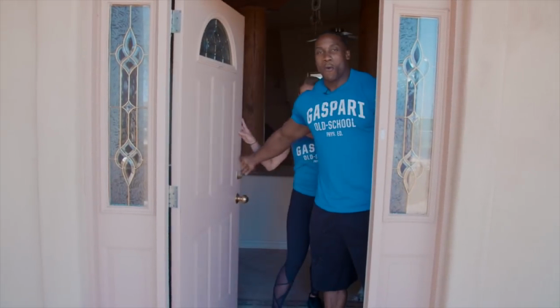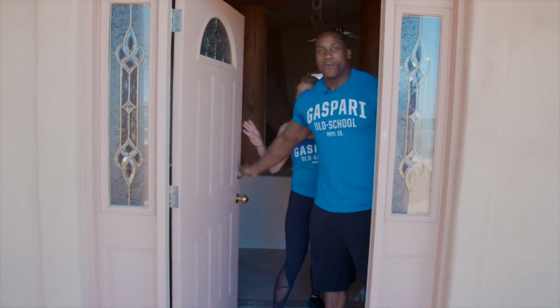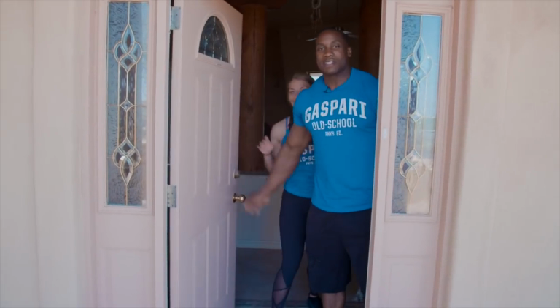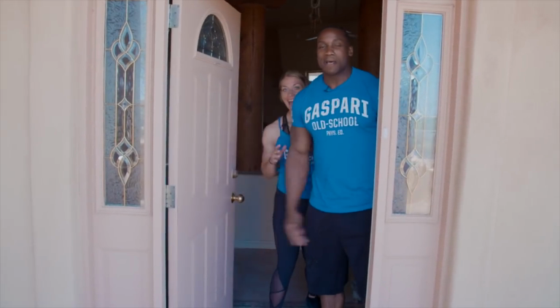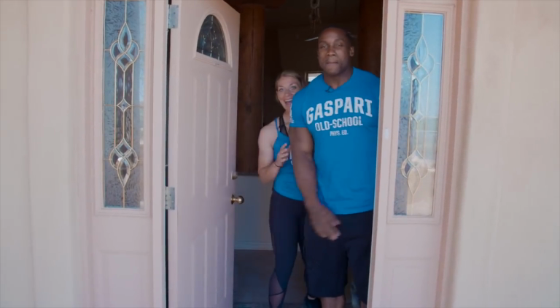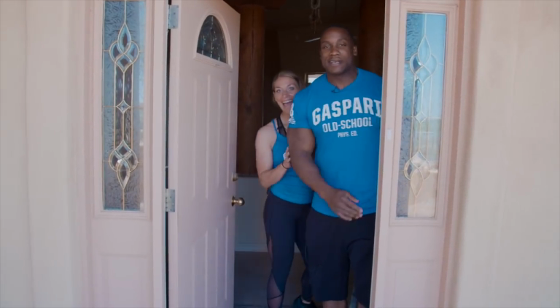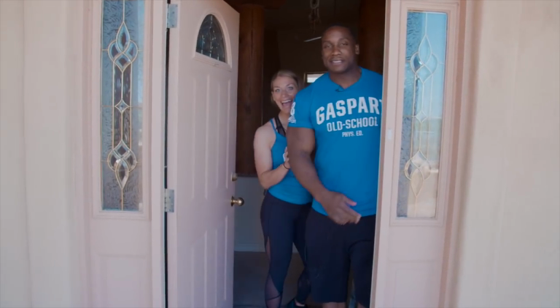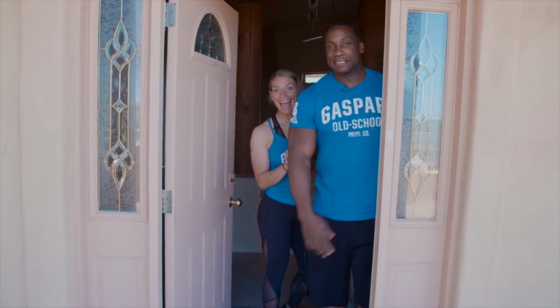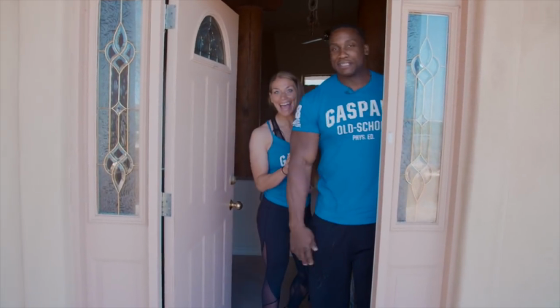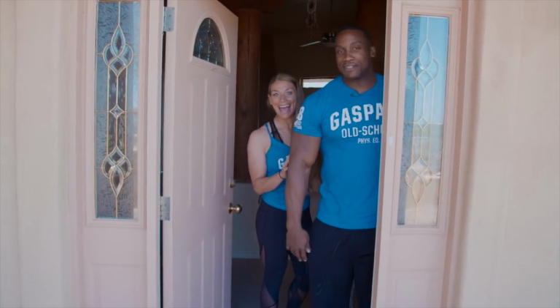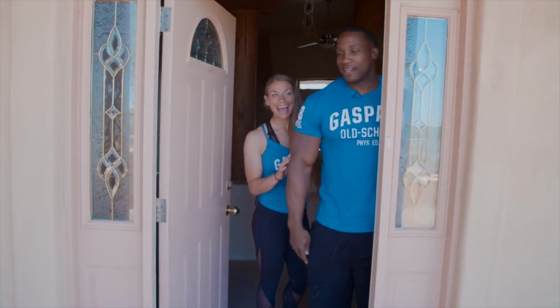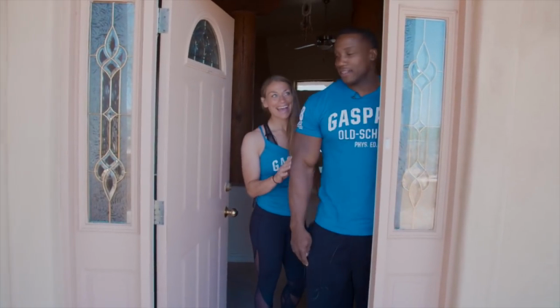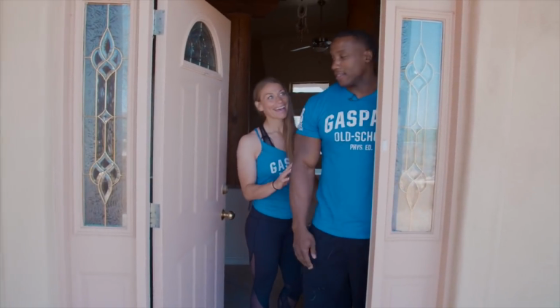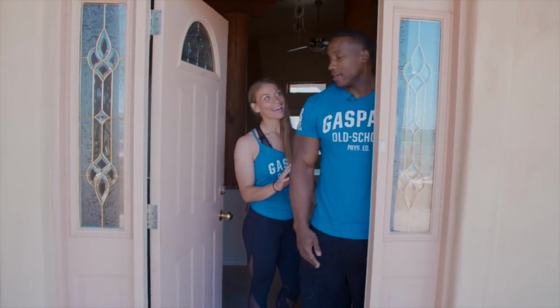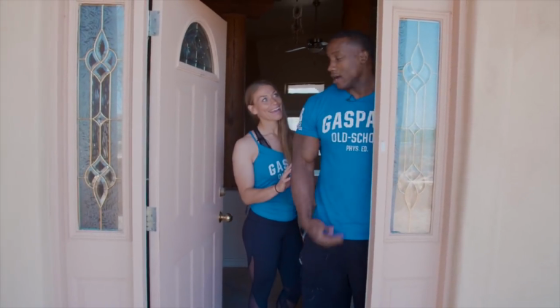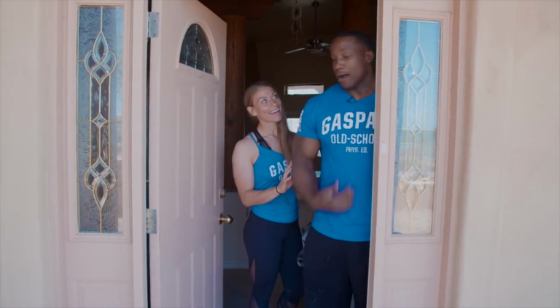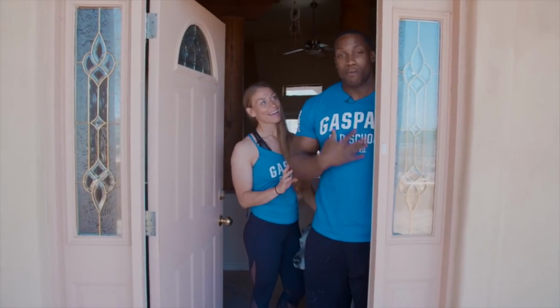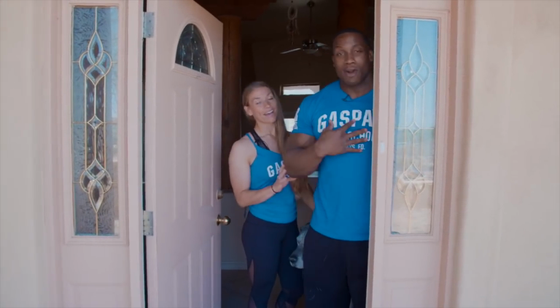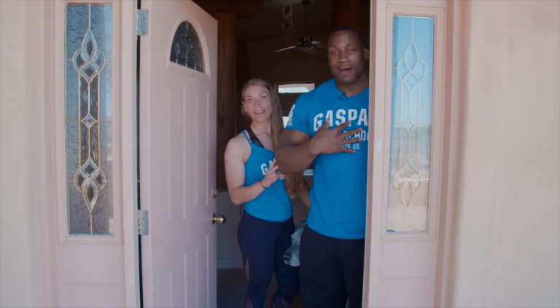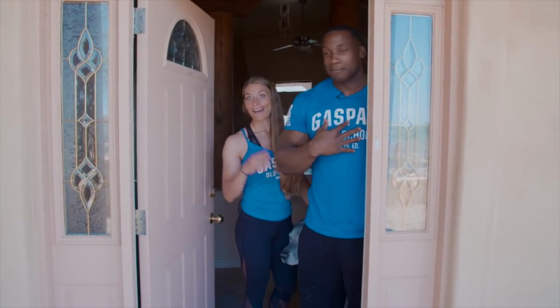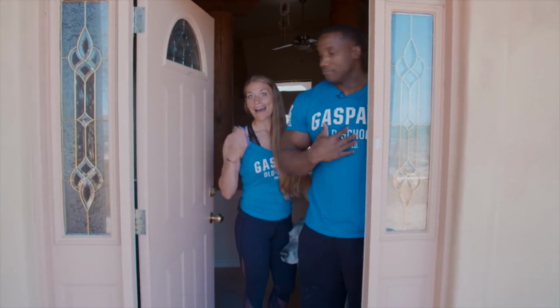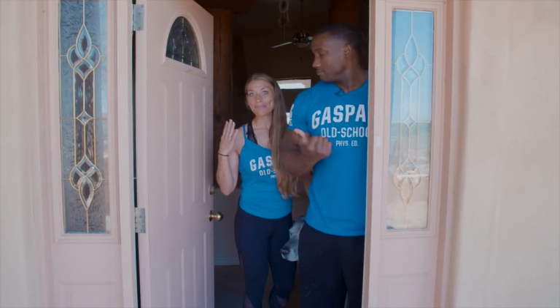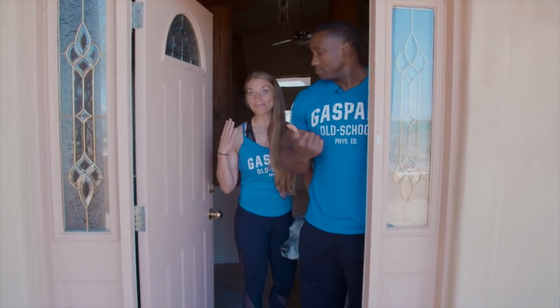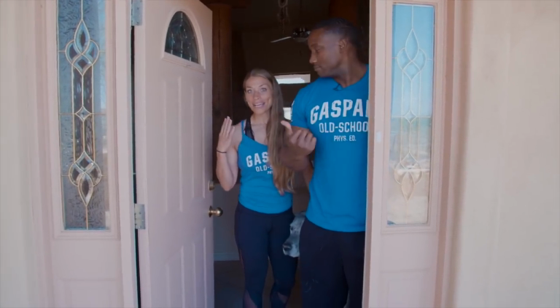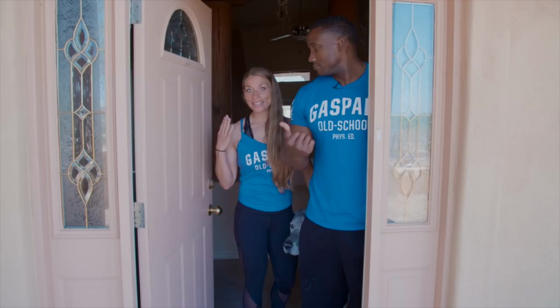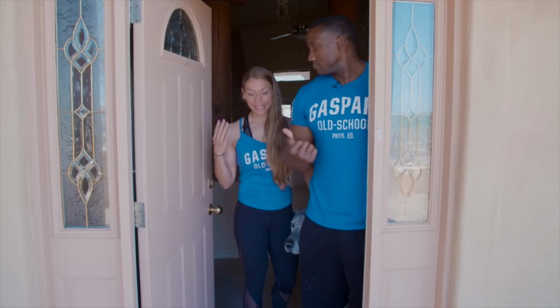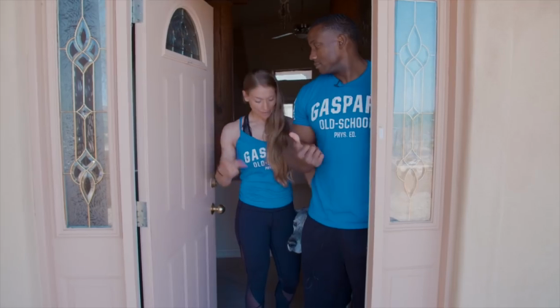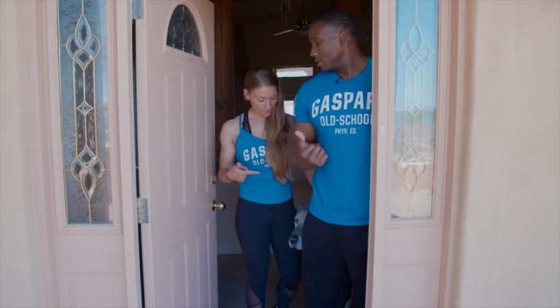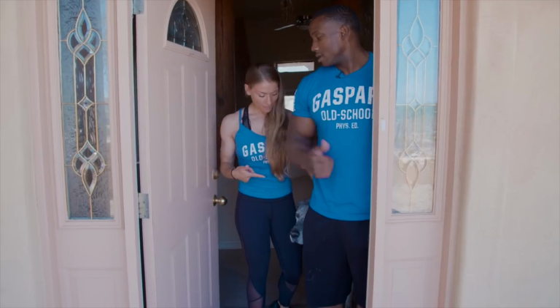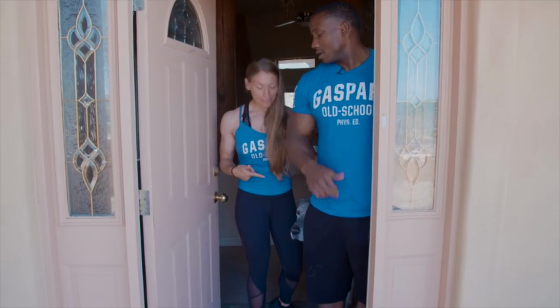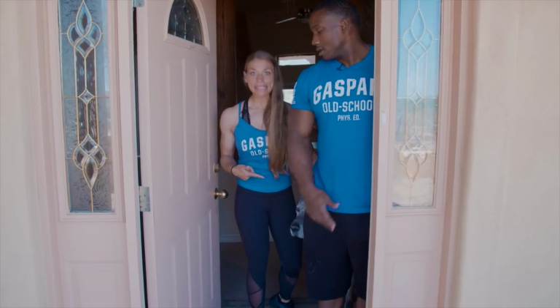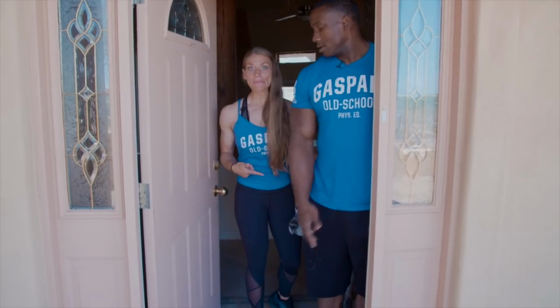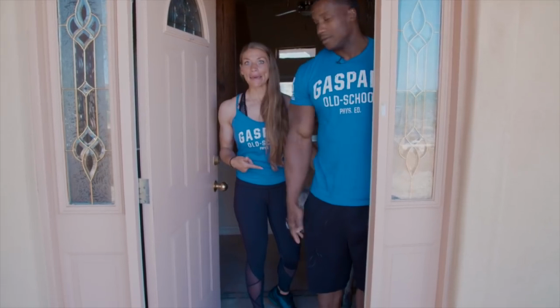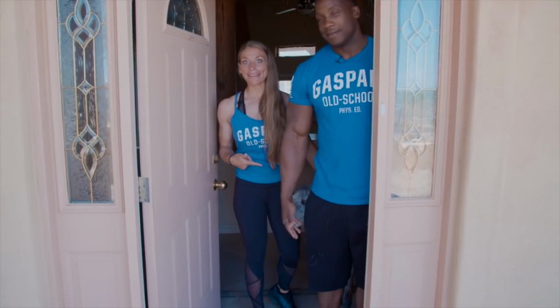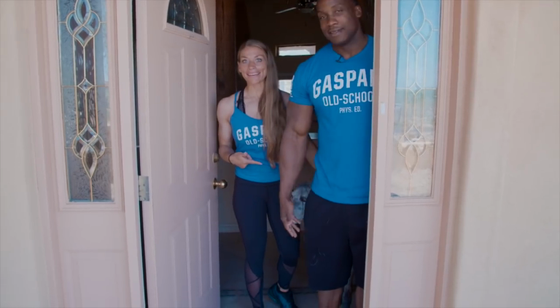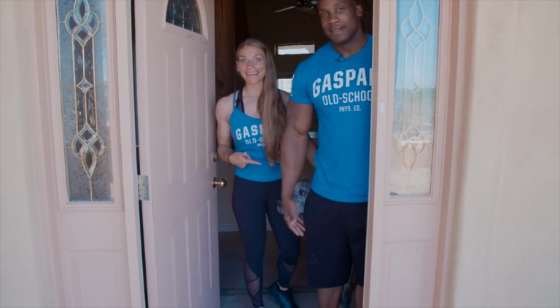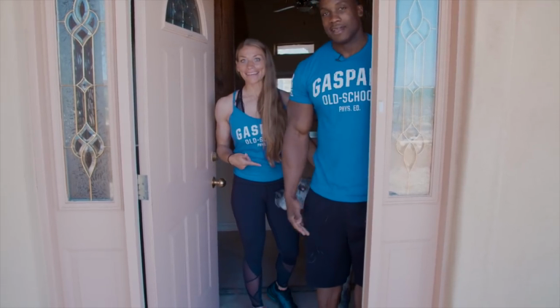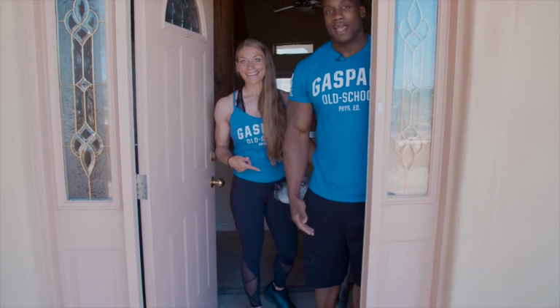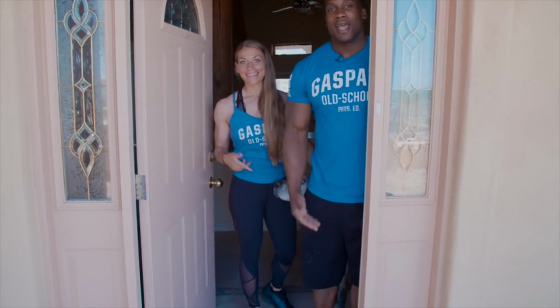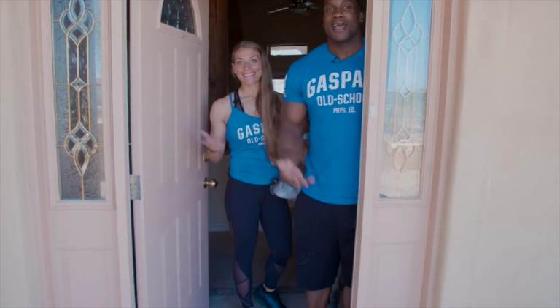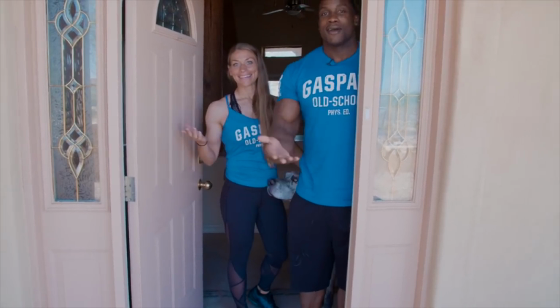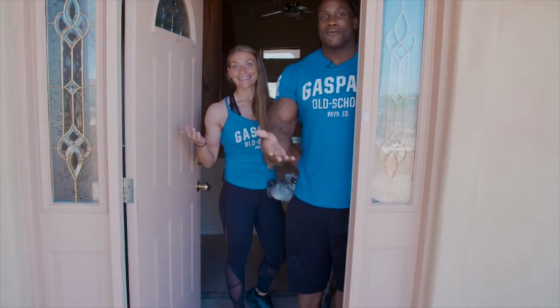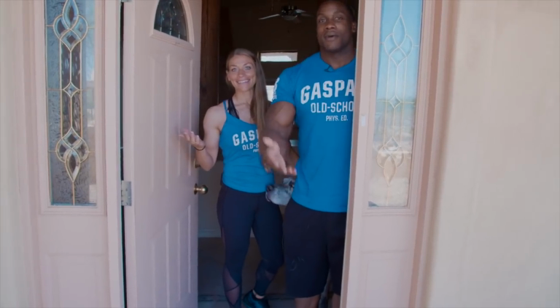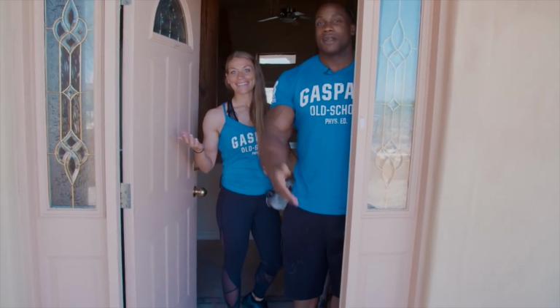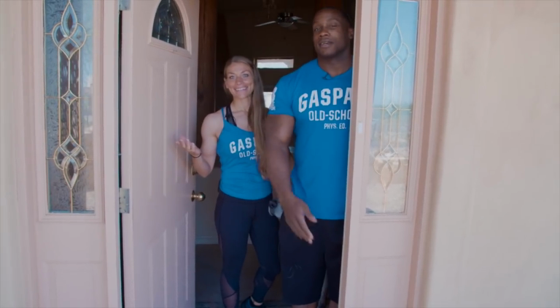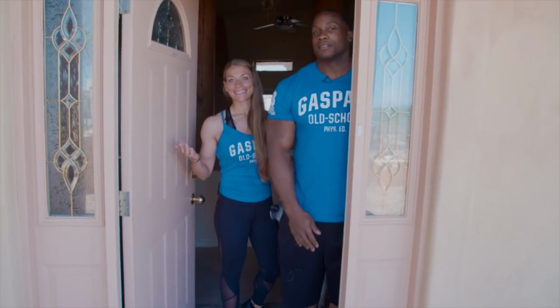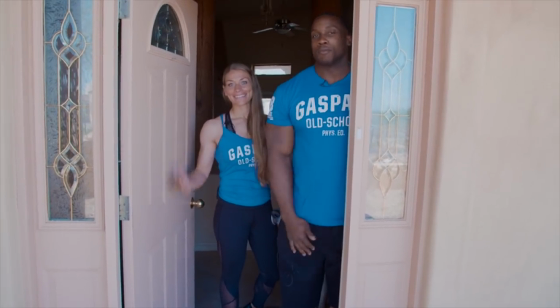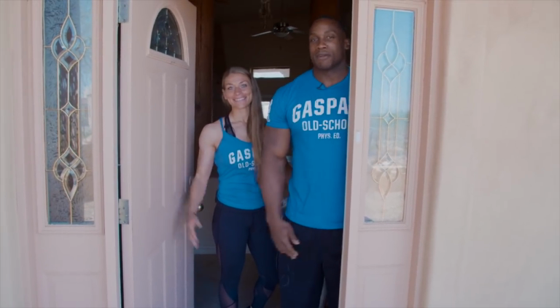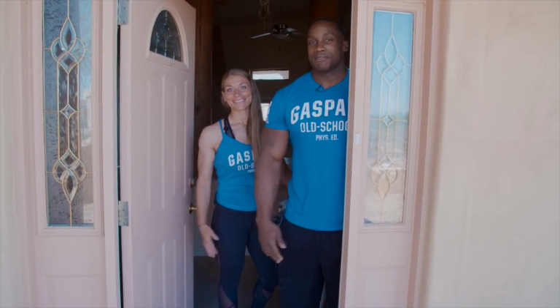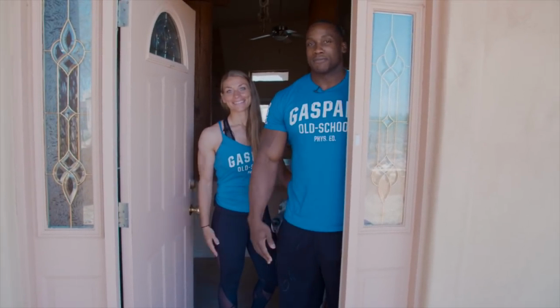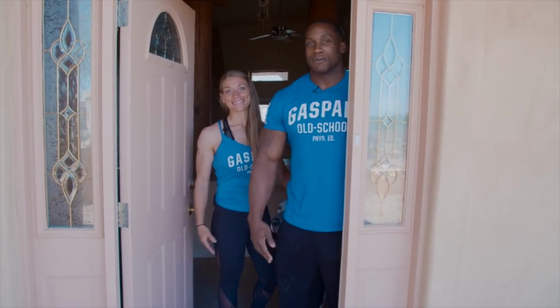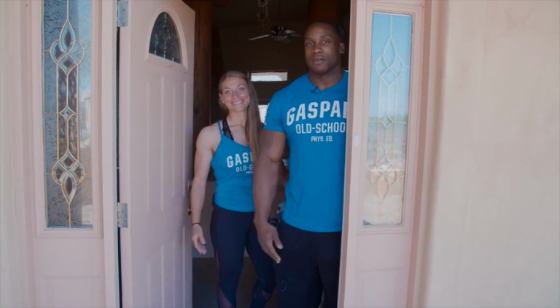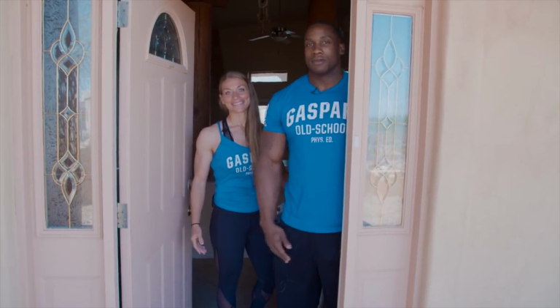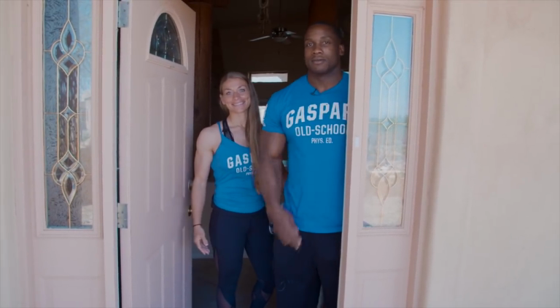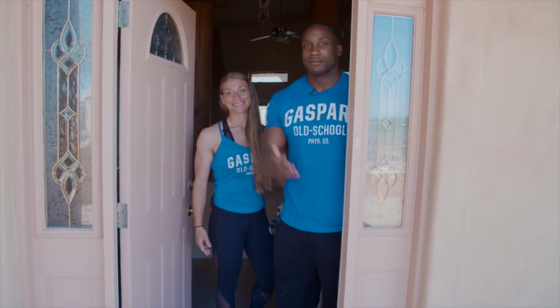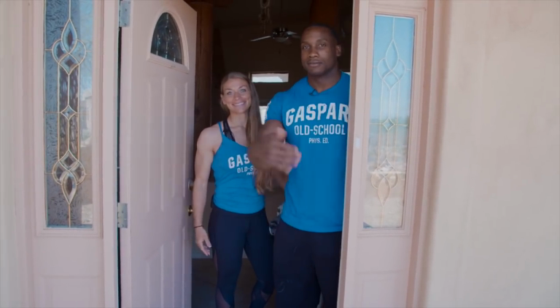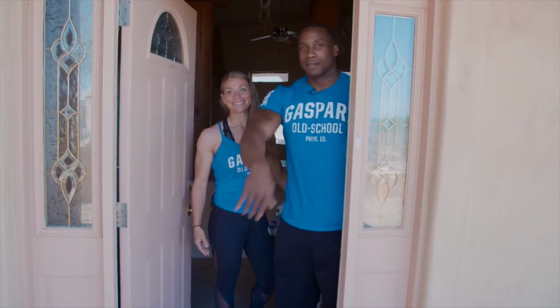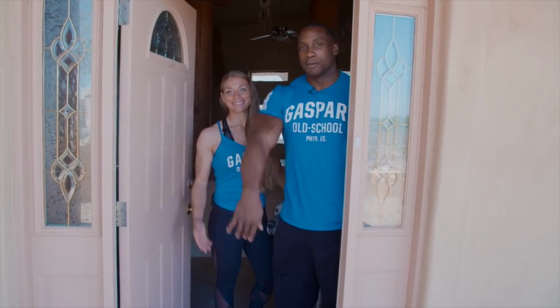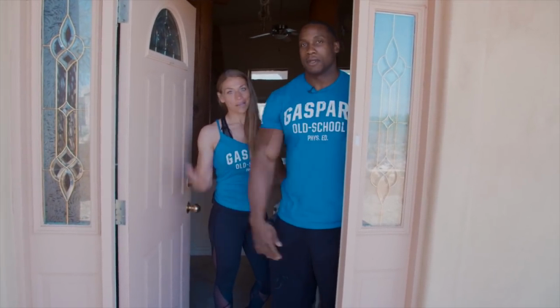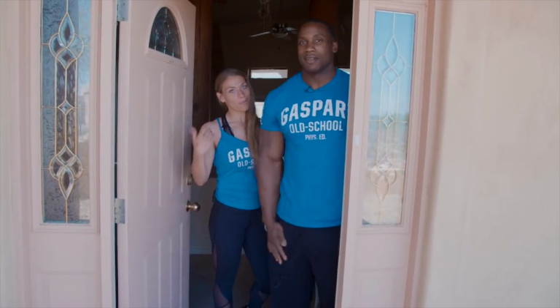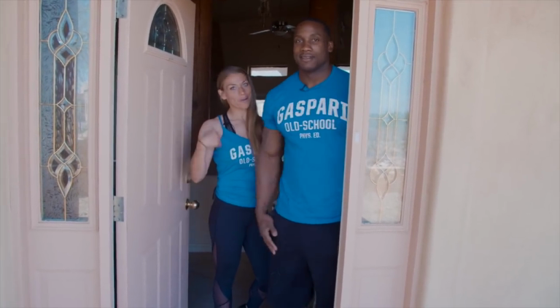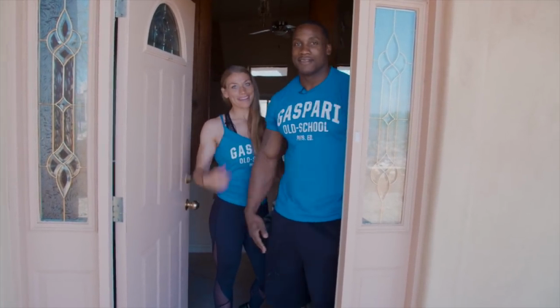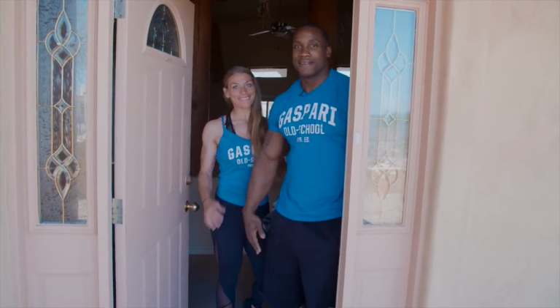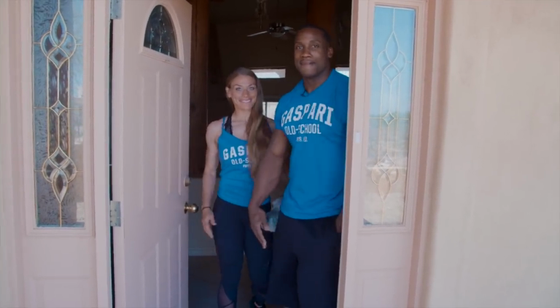What's up, Muscle and Strength? I'm Rob. I'm Jessie. This is Bentley. Everybody cook some breakfast for you — come on in.